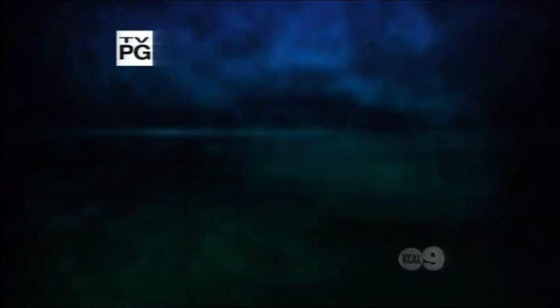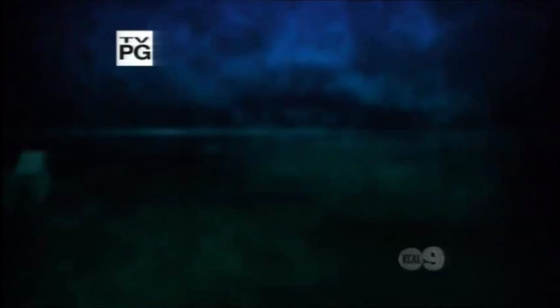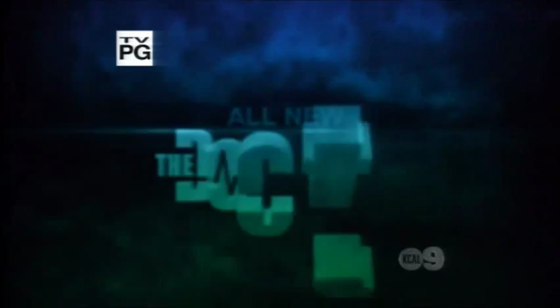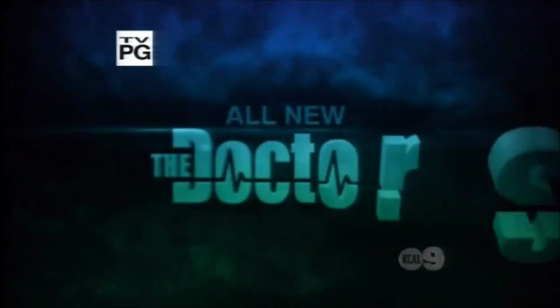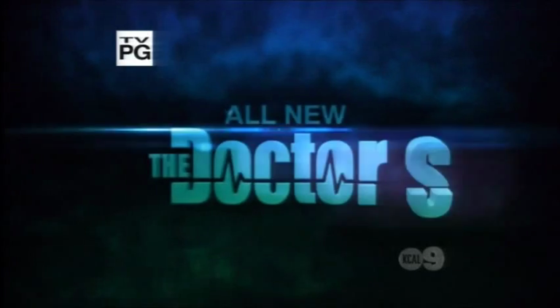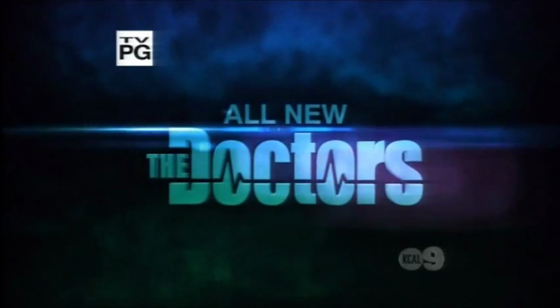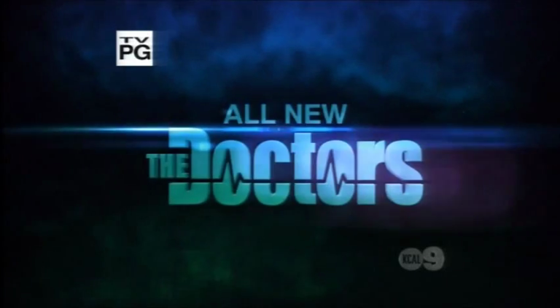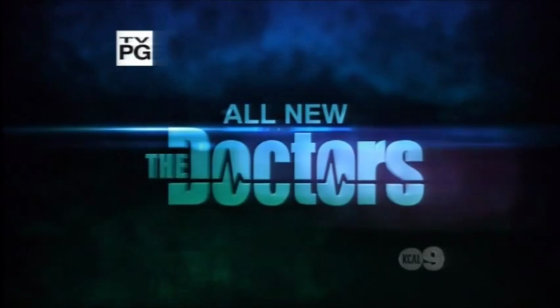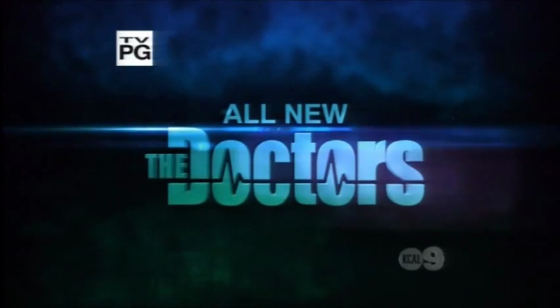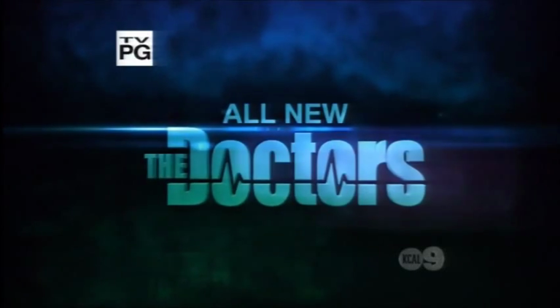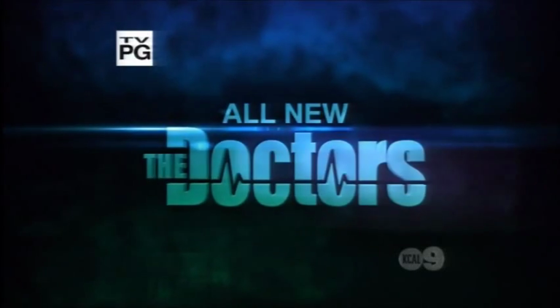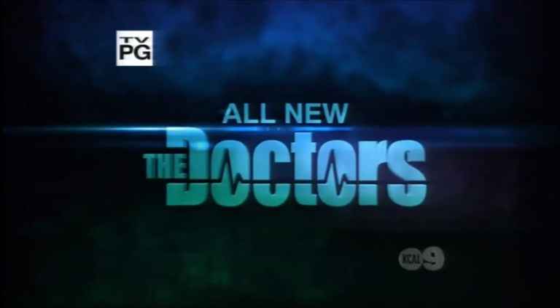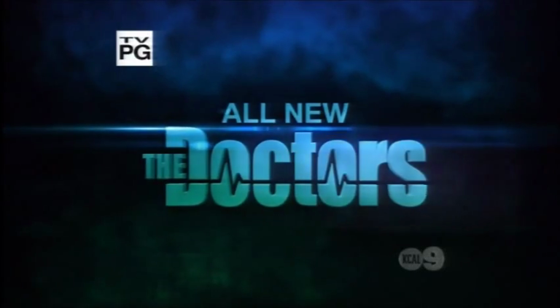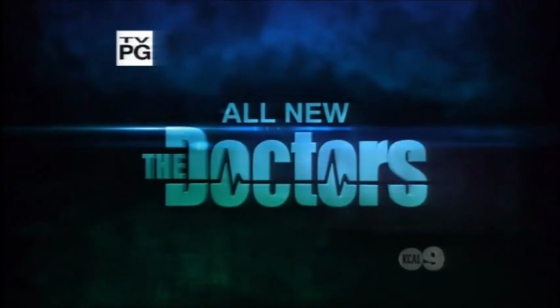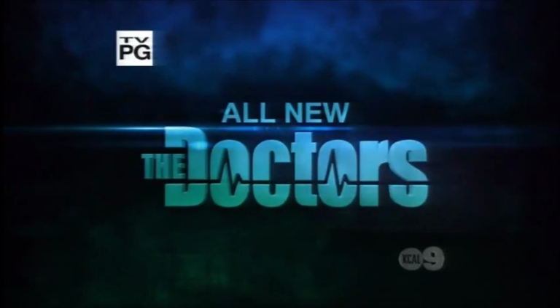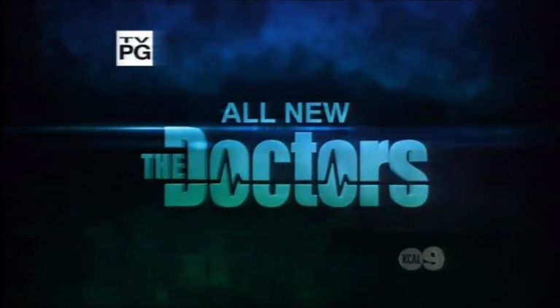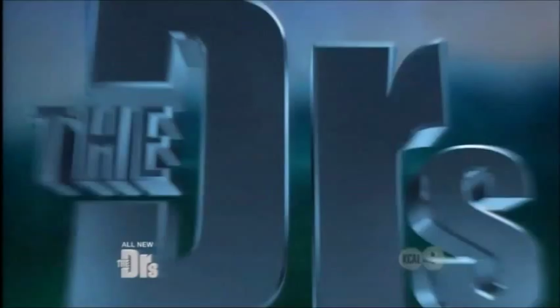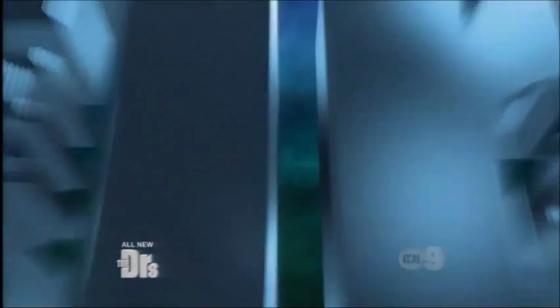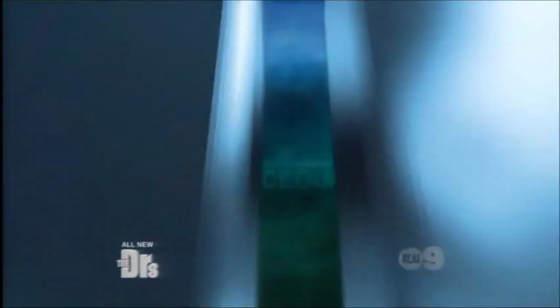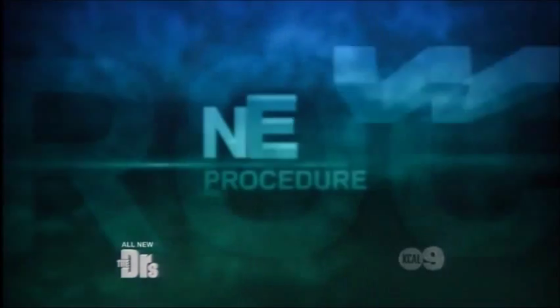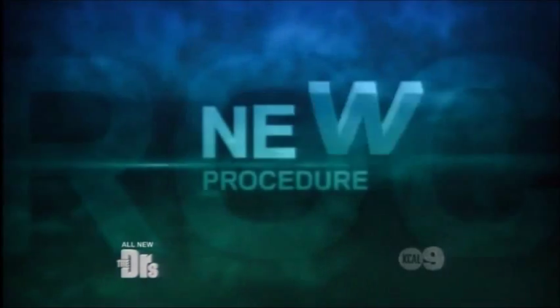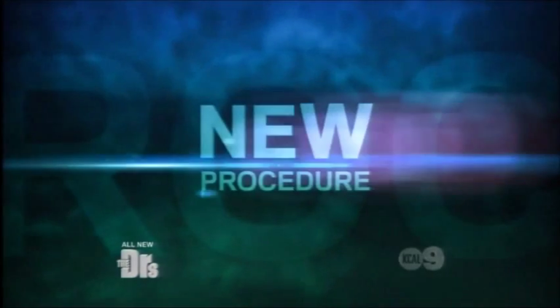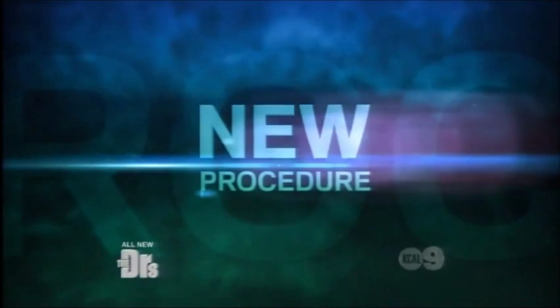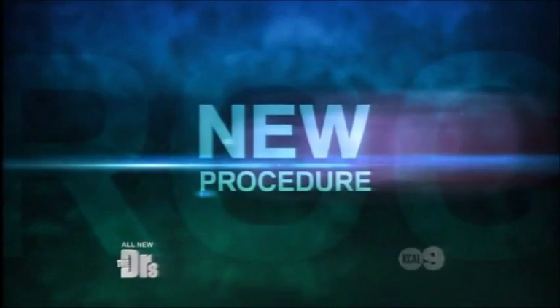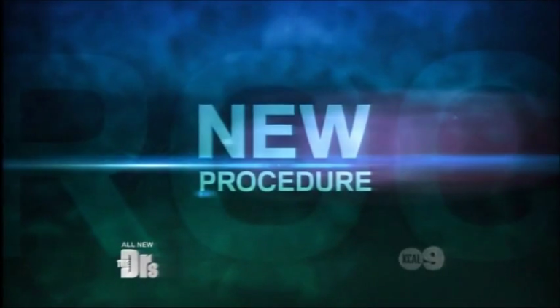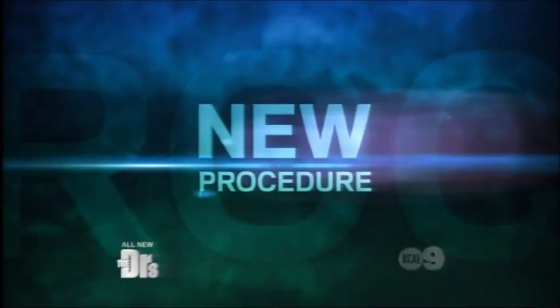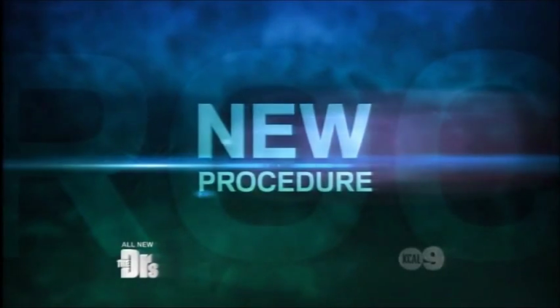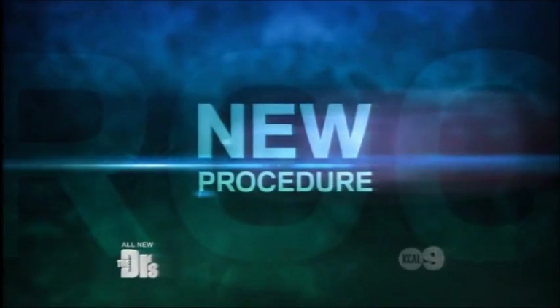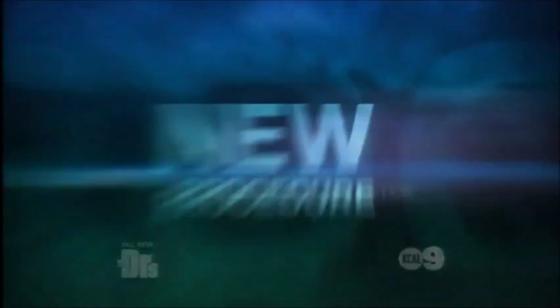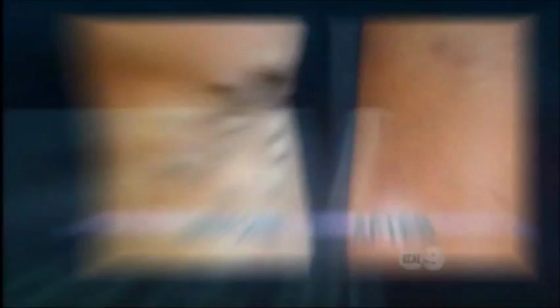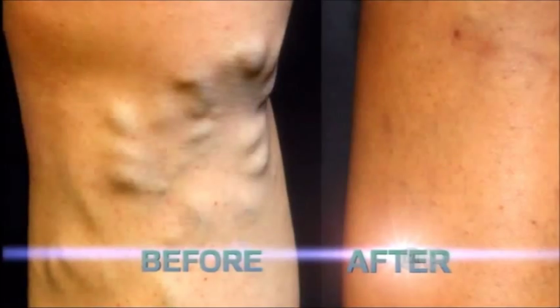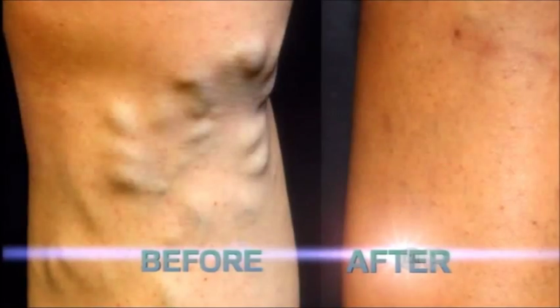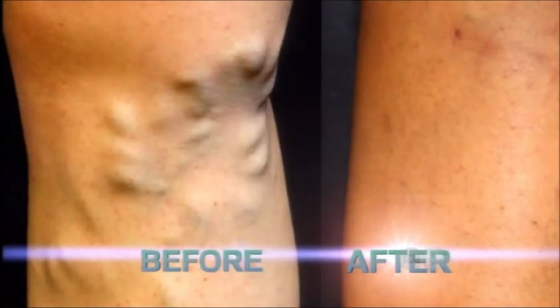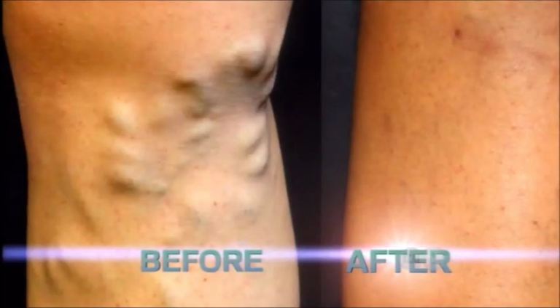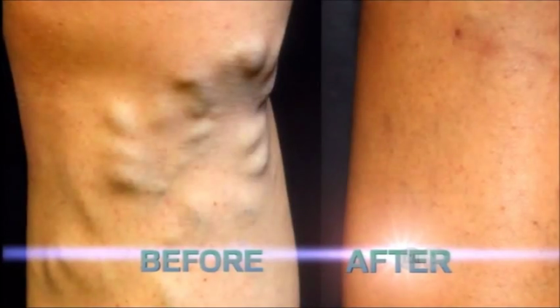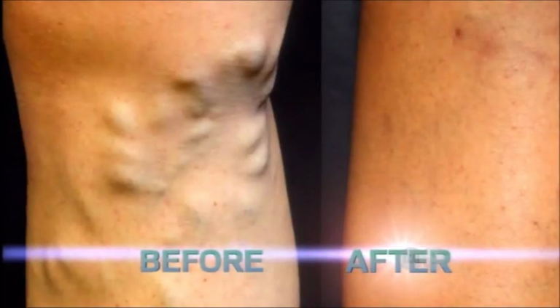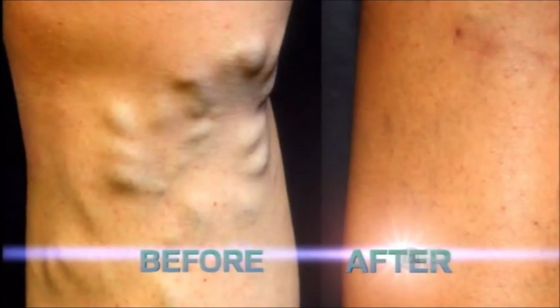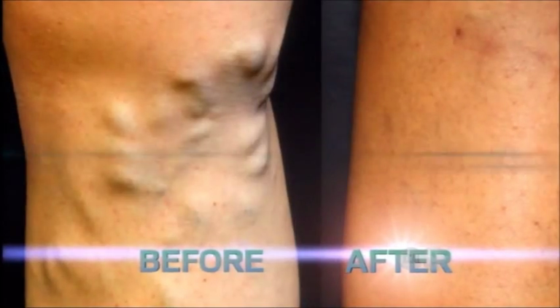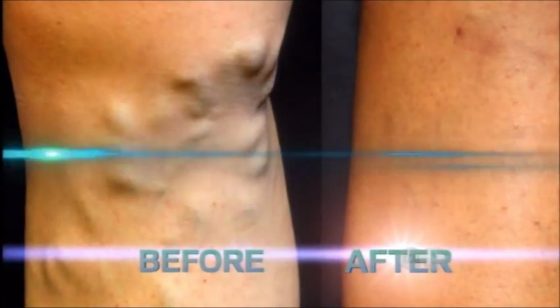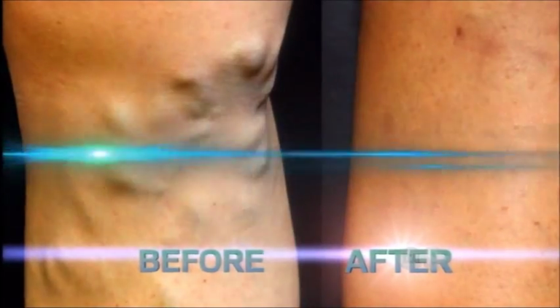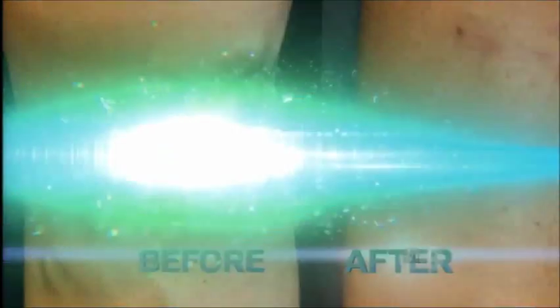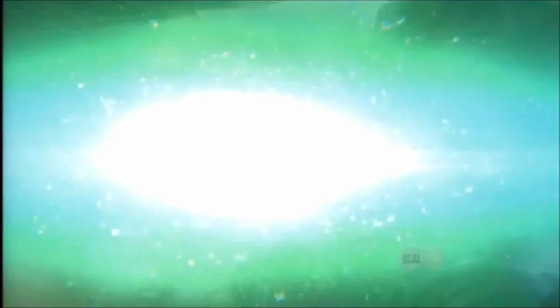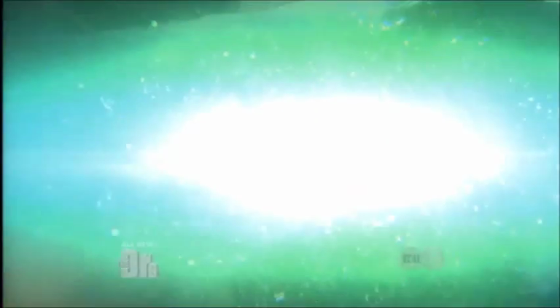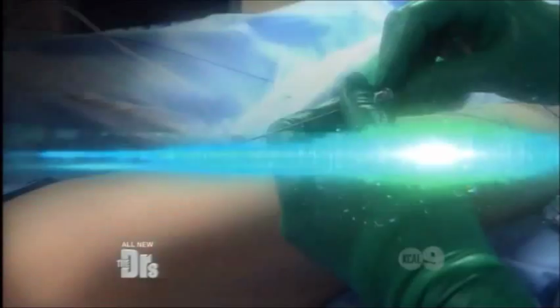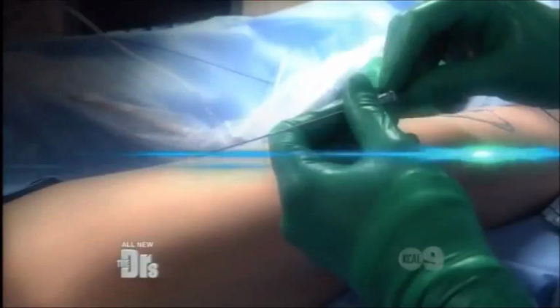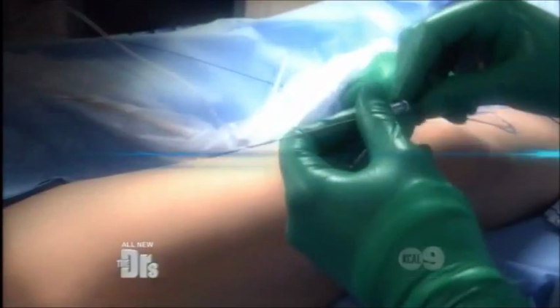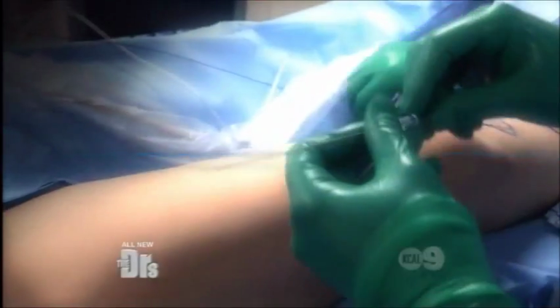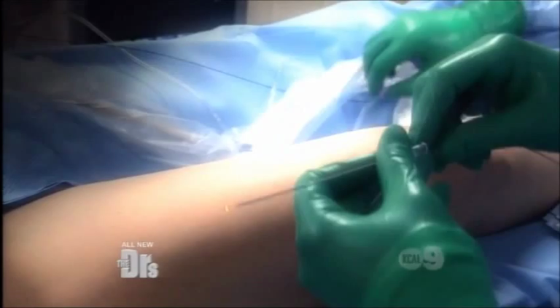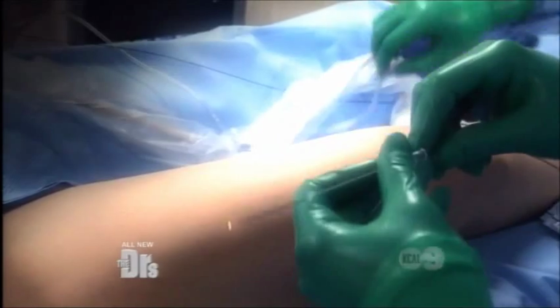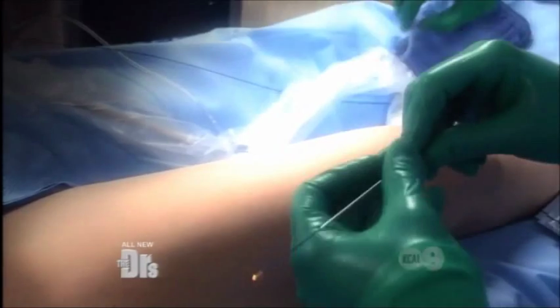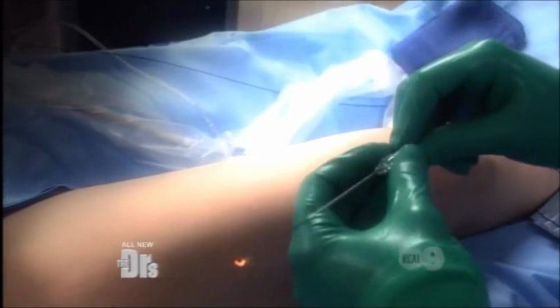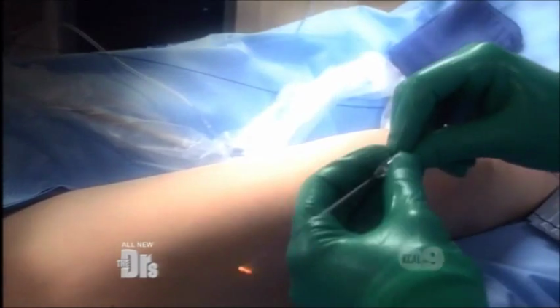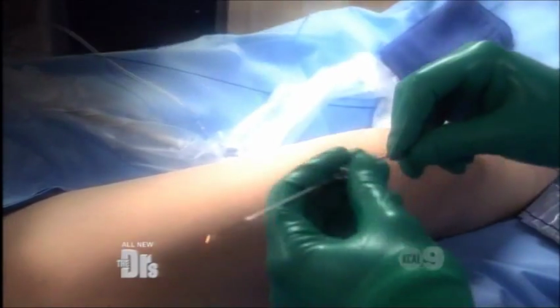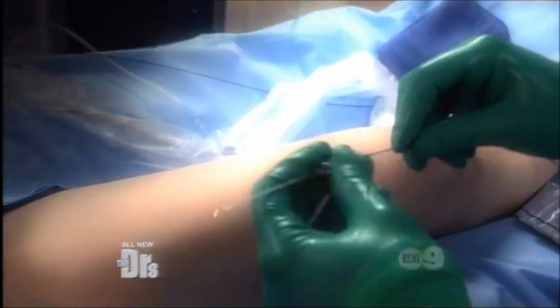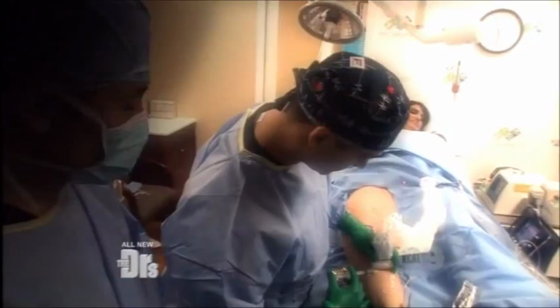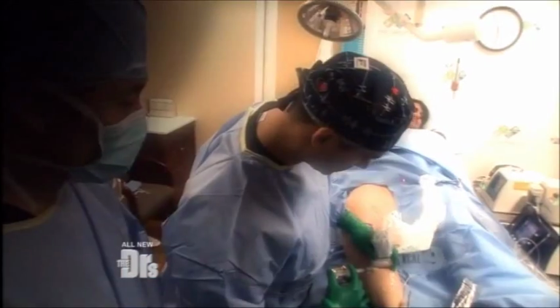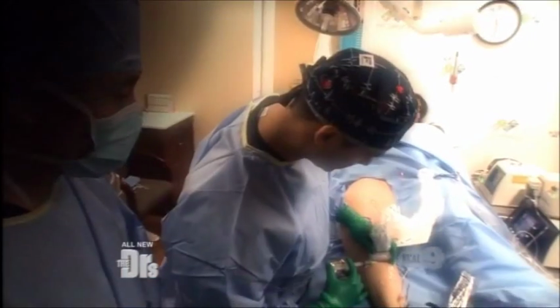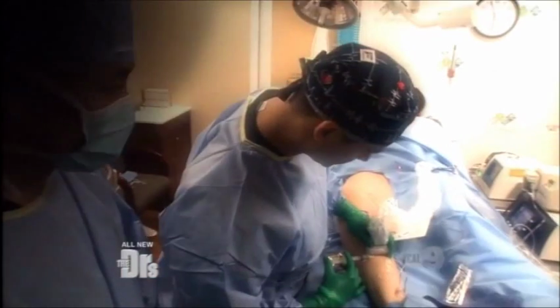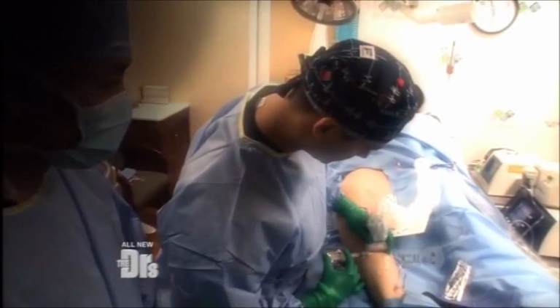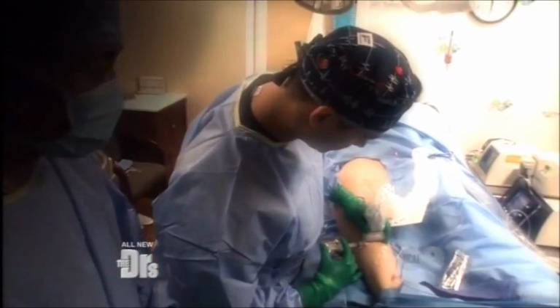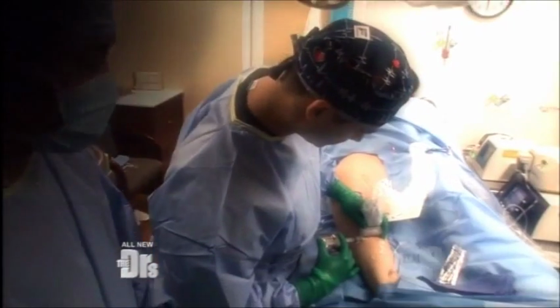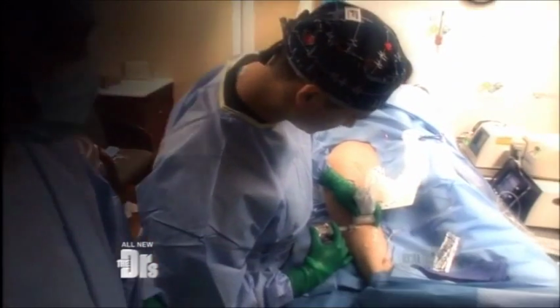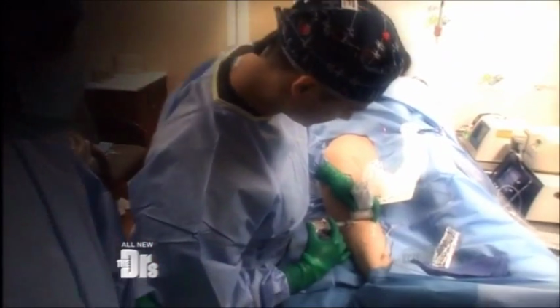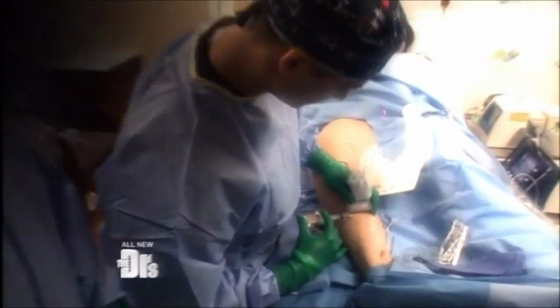All new on The Doctors: the new procedure that gets rid of varicose veins. There is no need for any incision whatsoever.